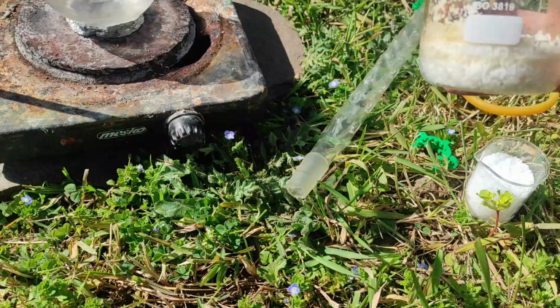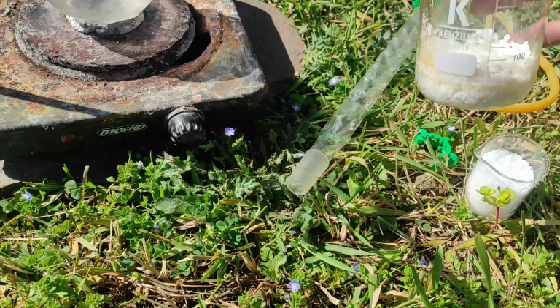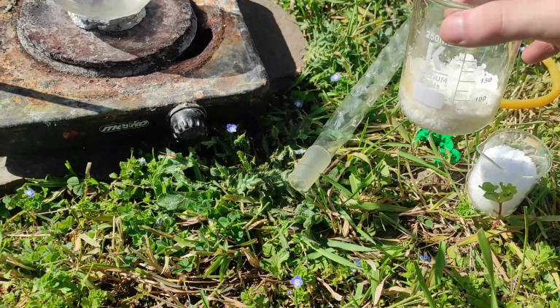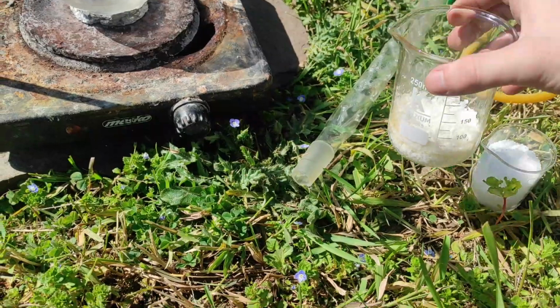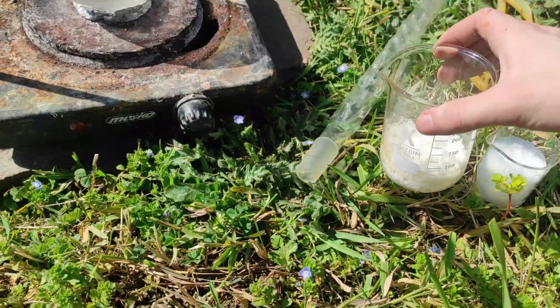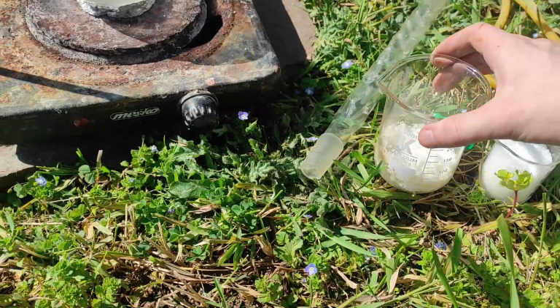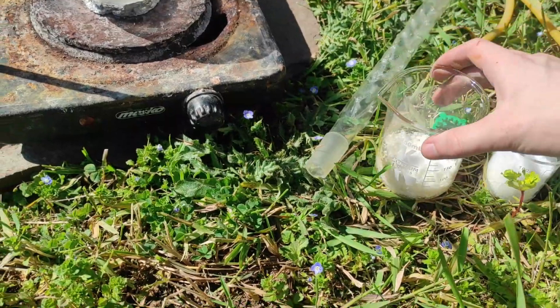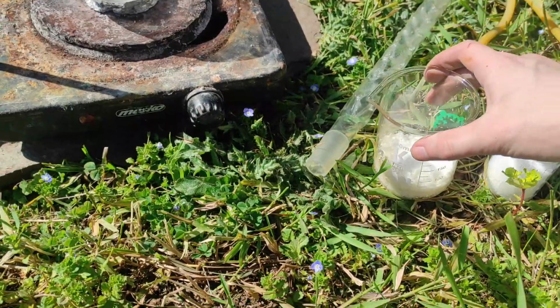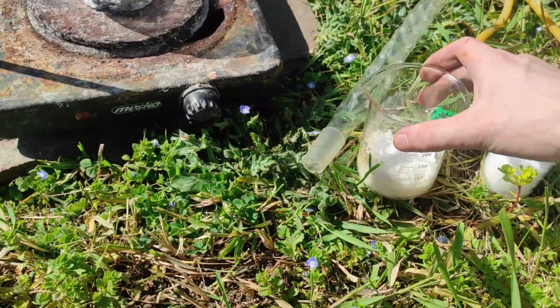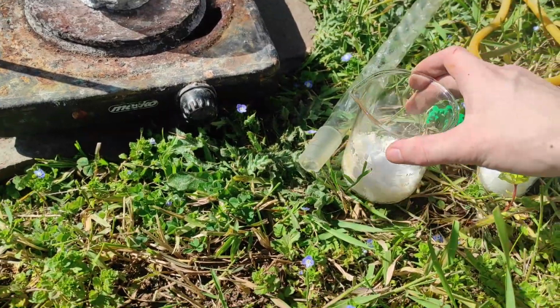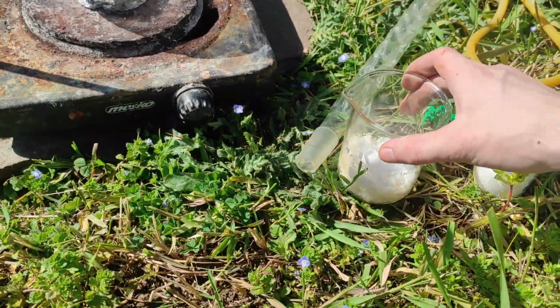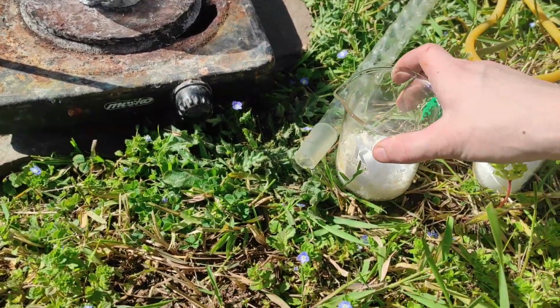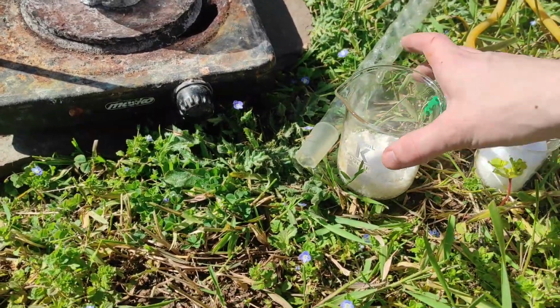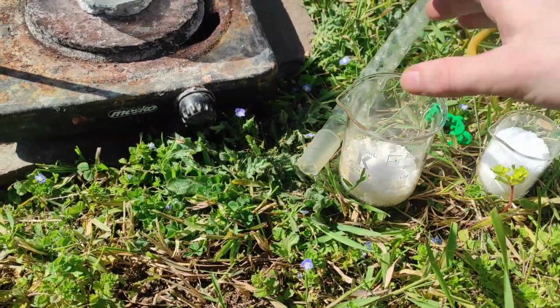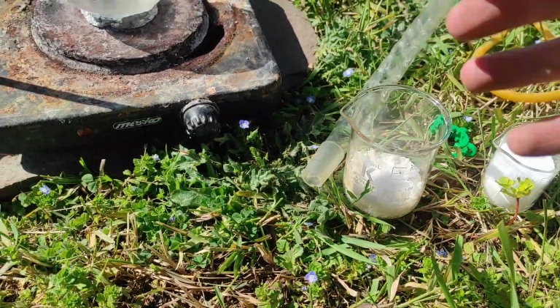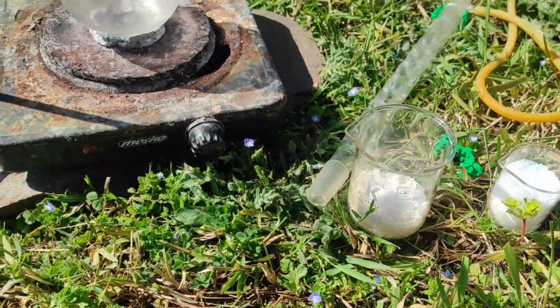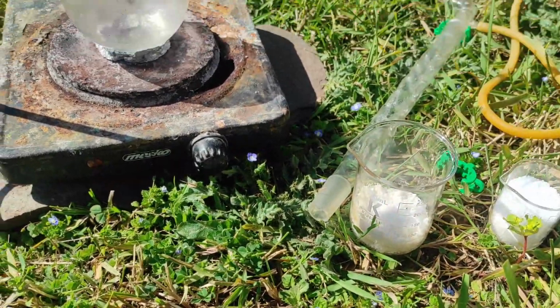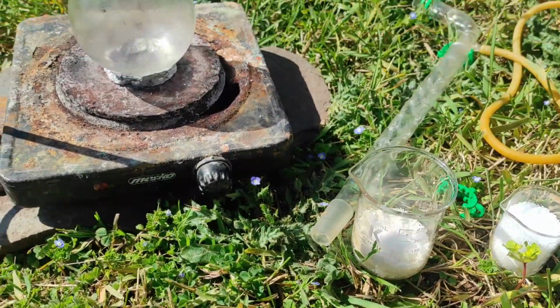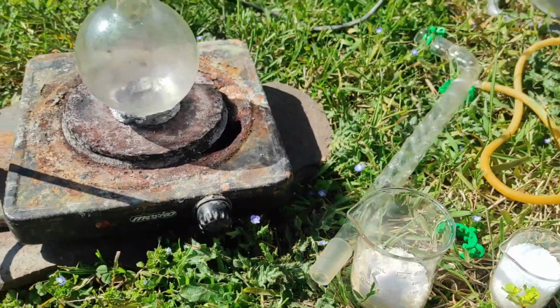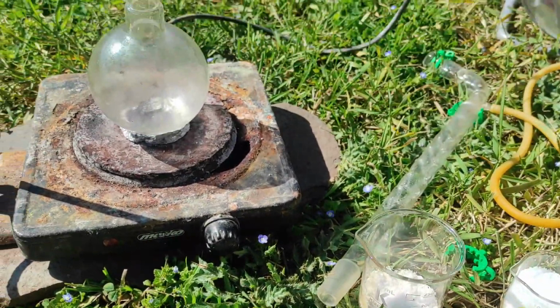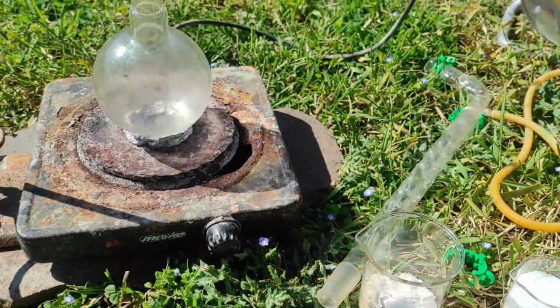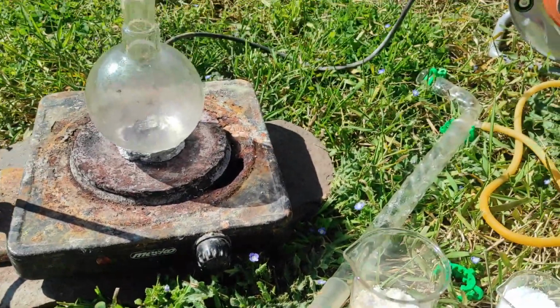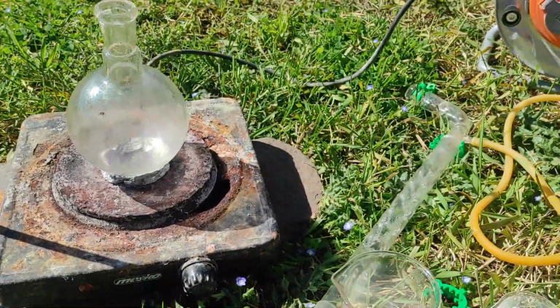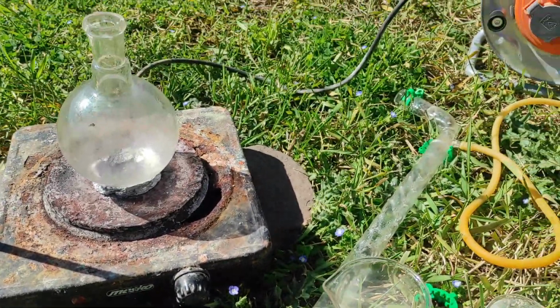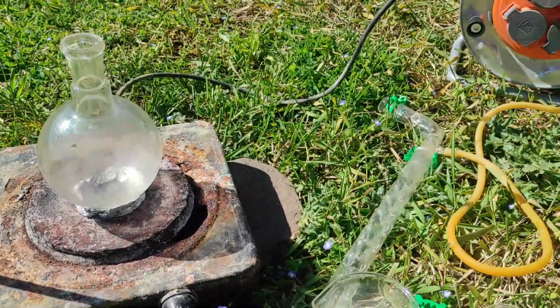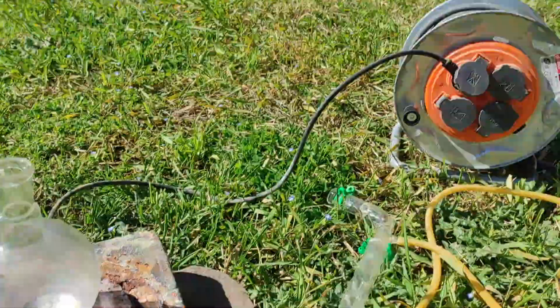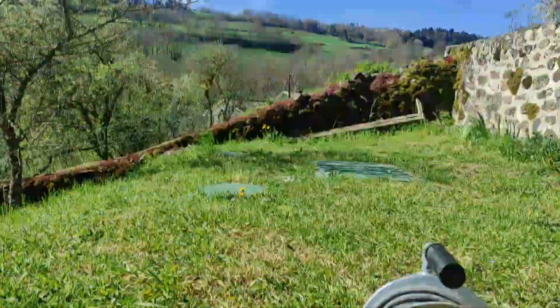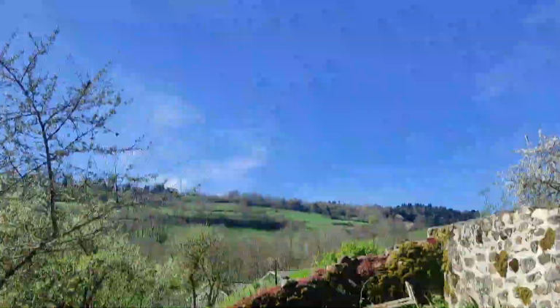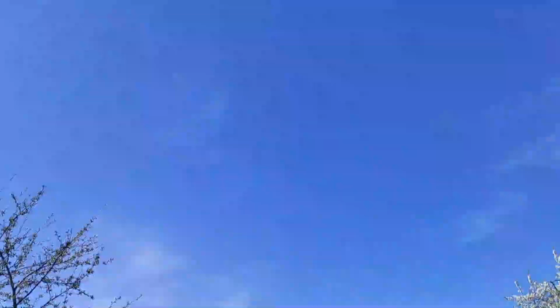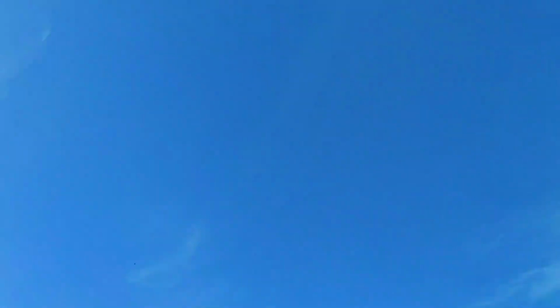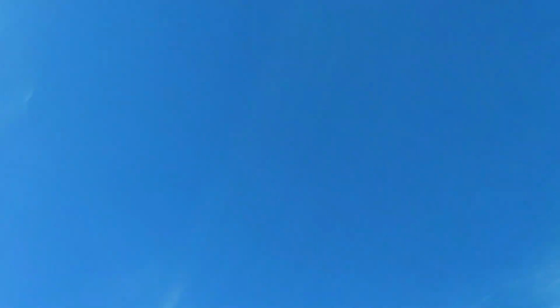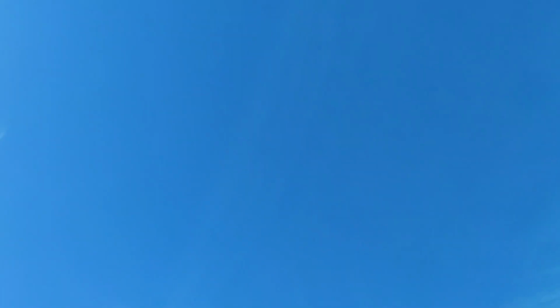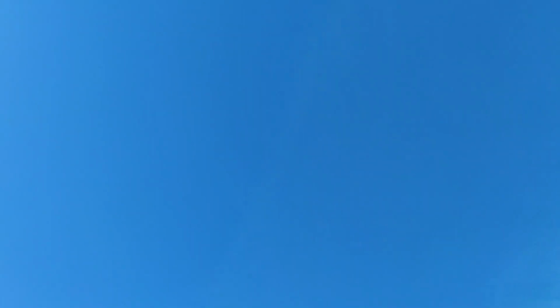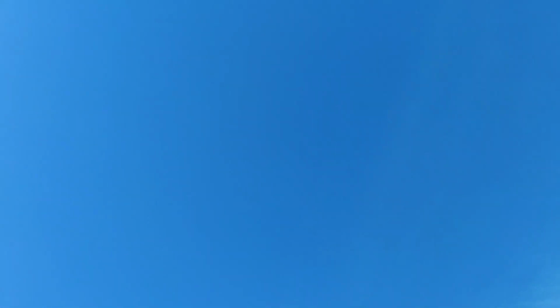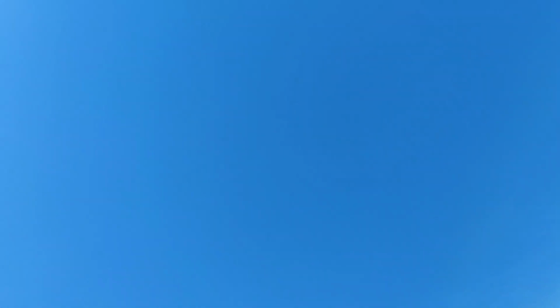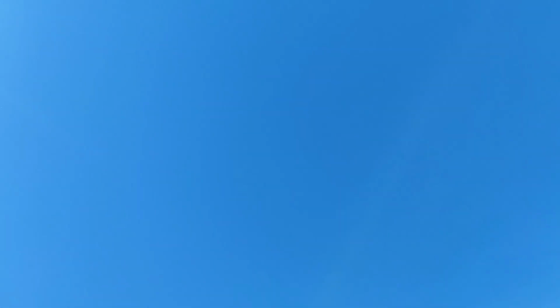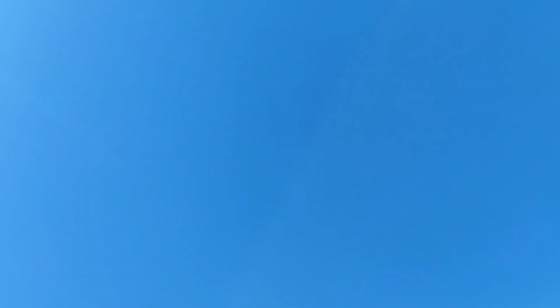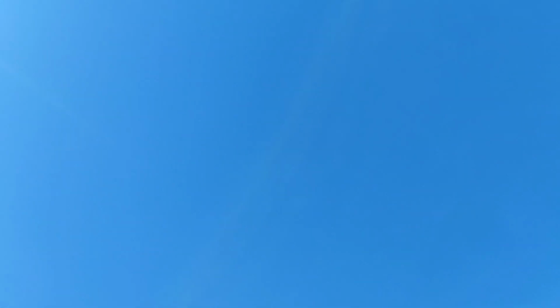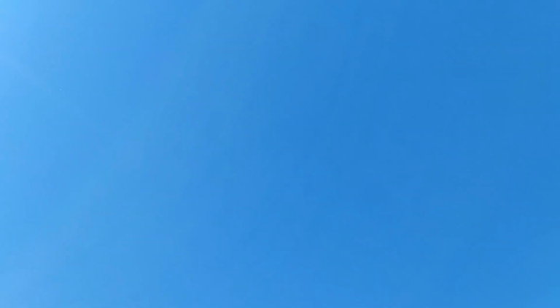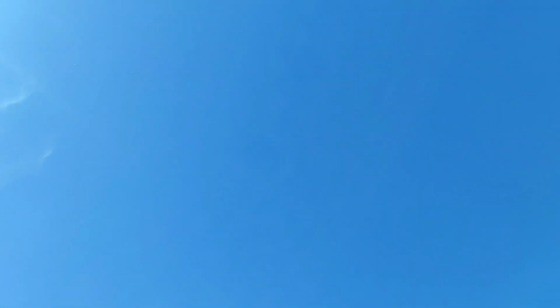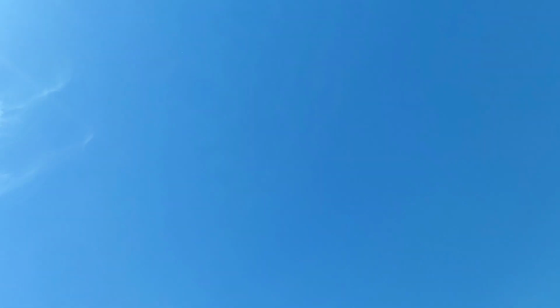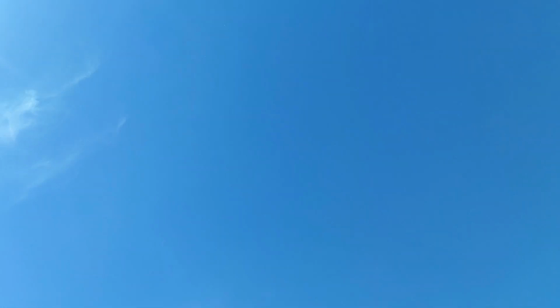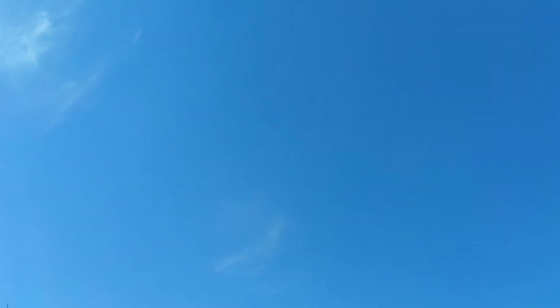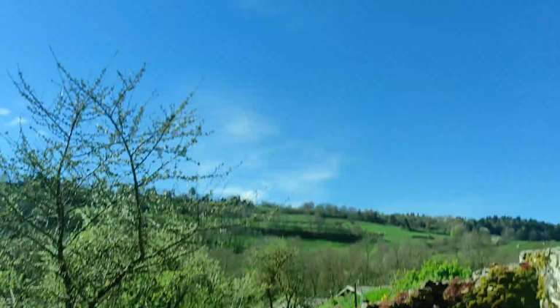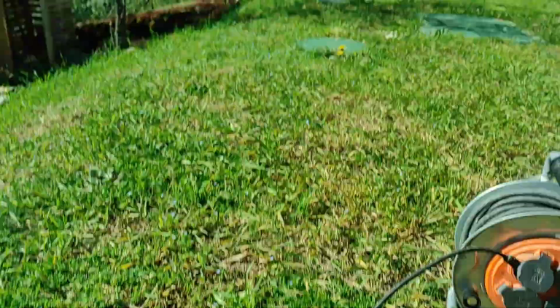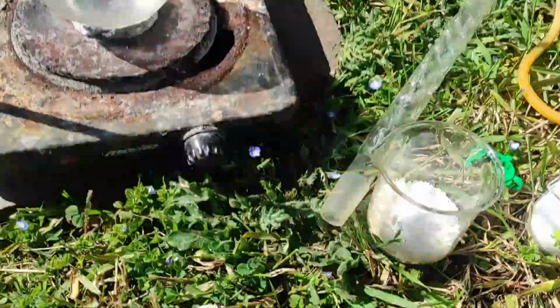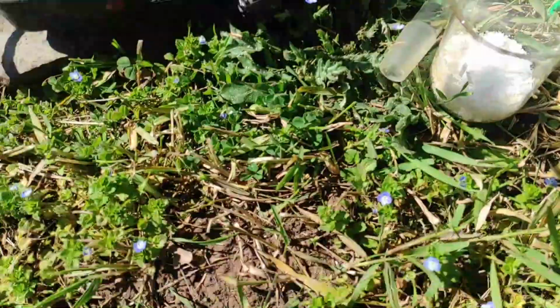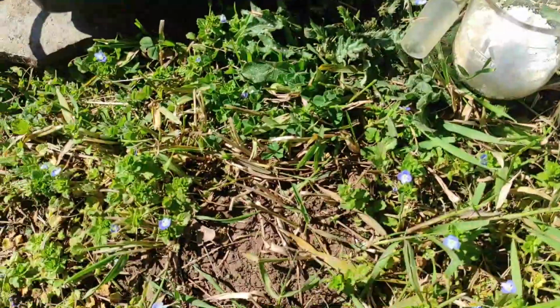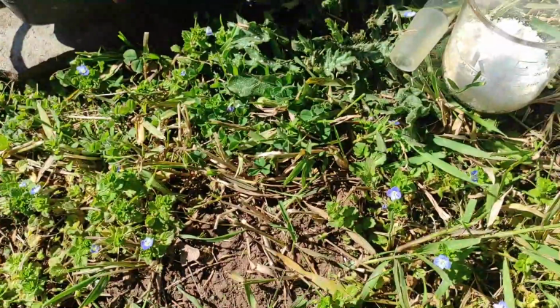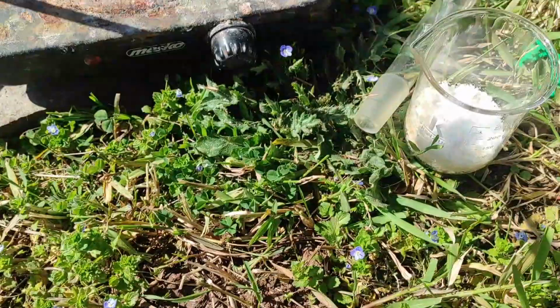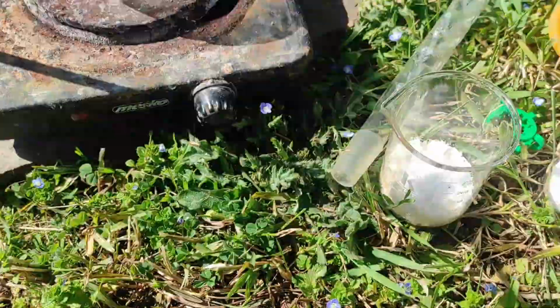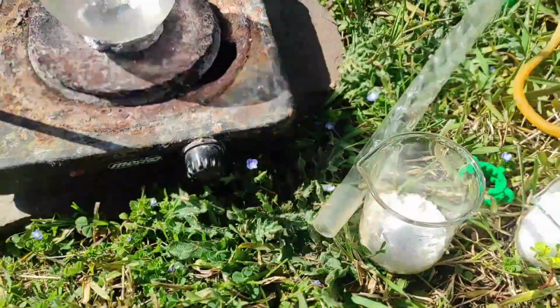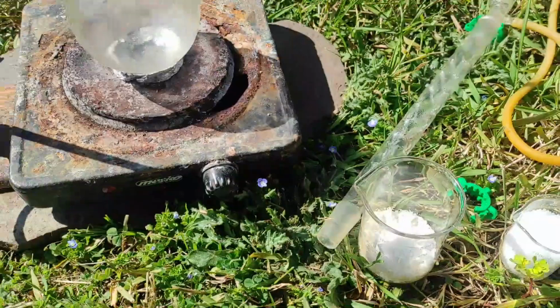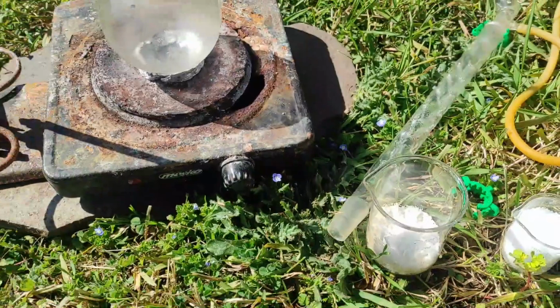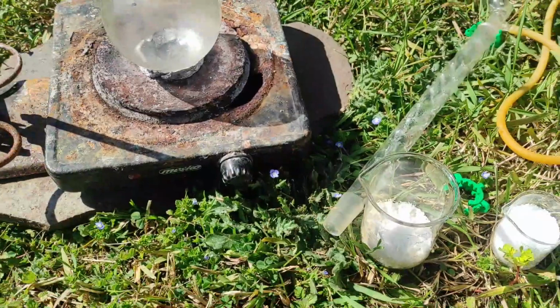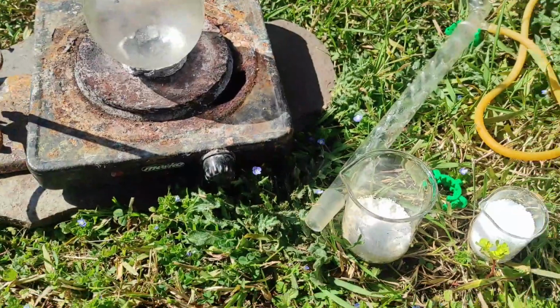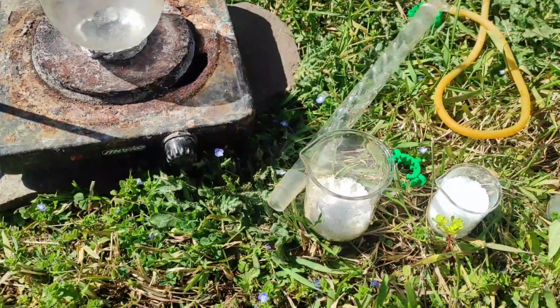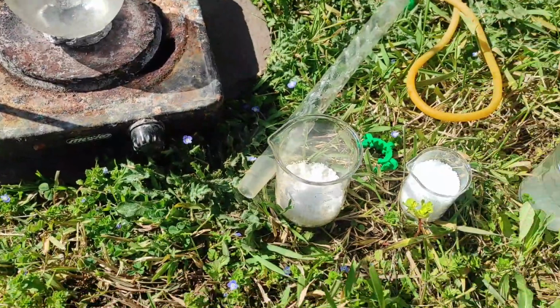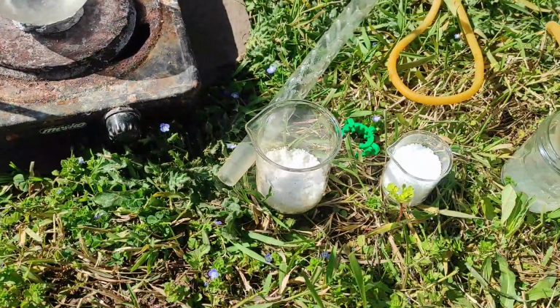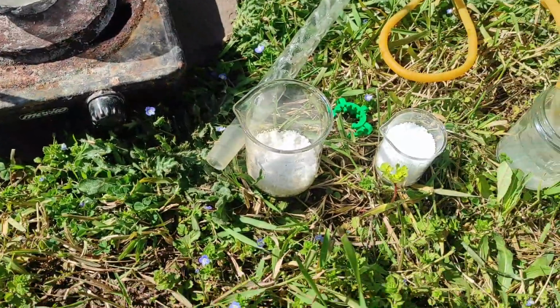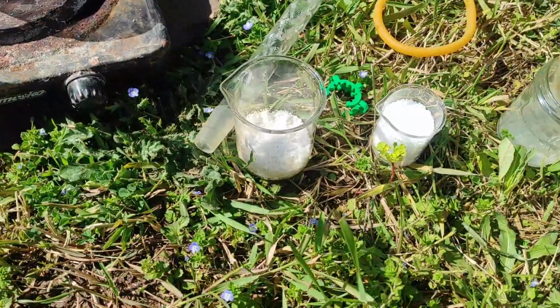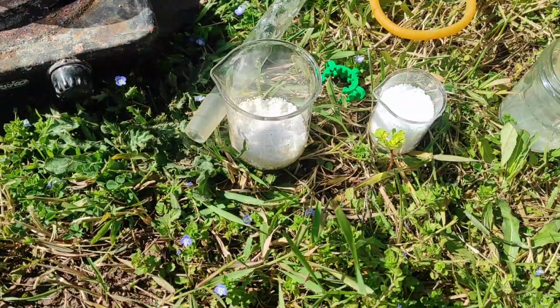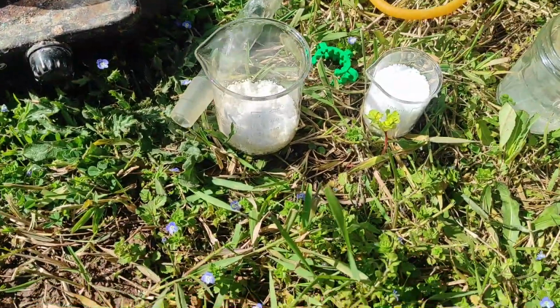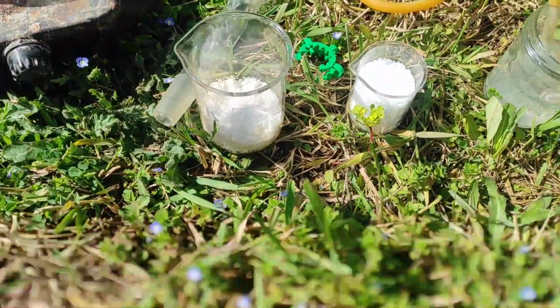Welcome back. Today we're making aniline from benzoic acid. The sky is blue so I decided to go outside to make the setup.